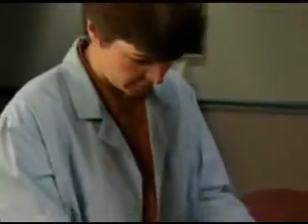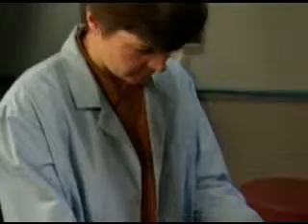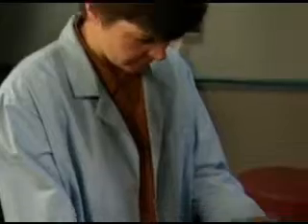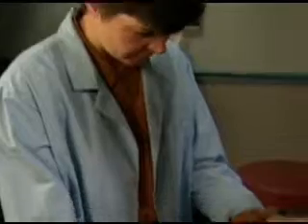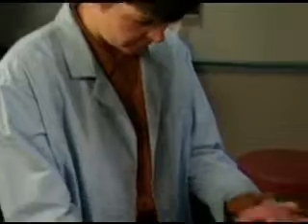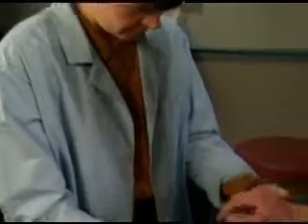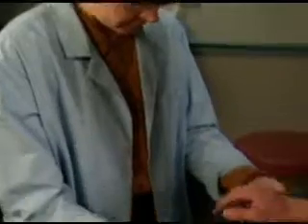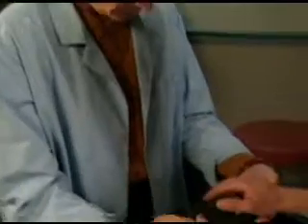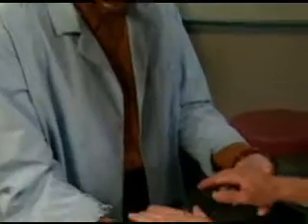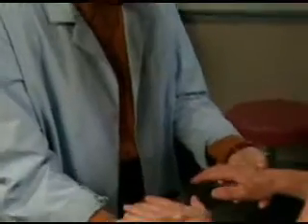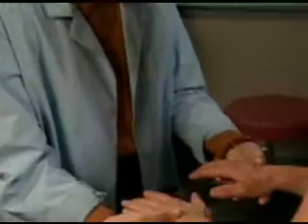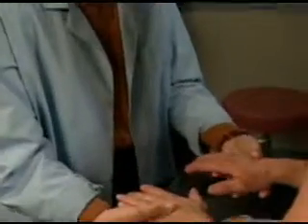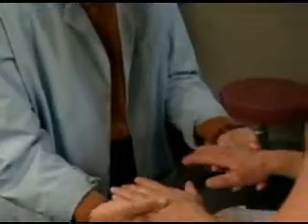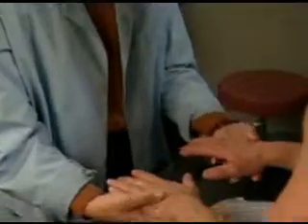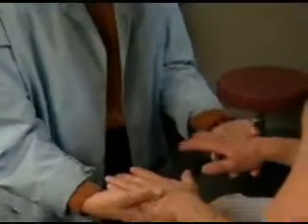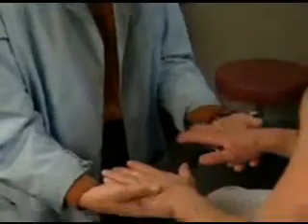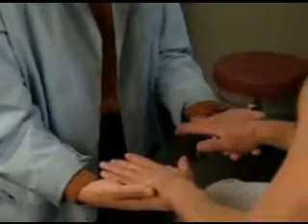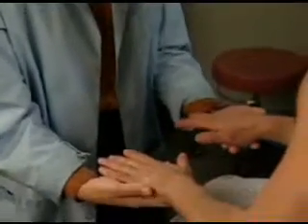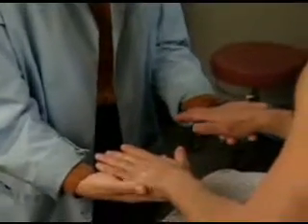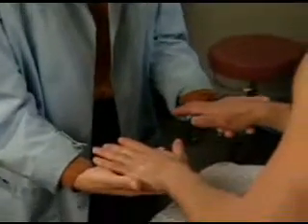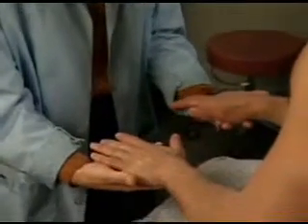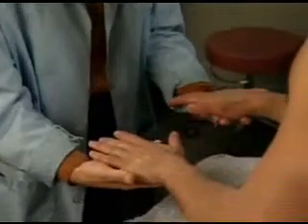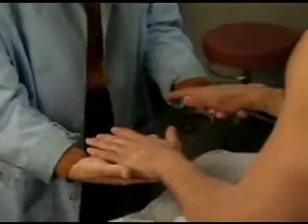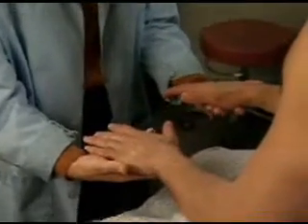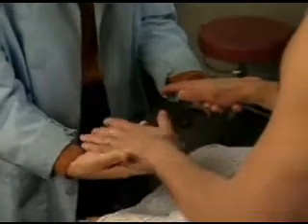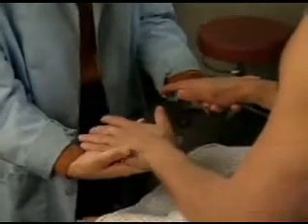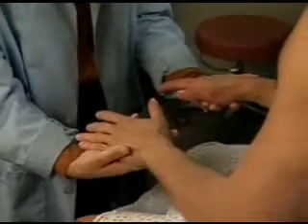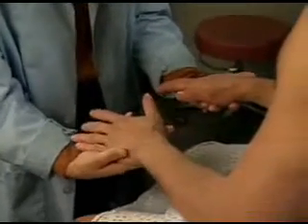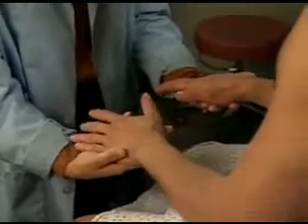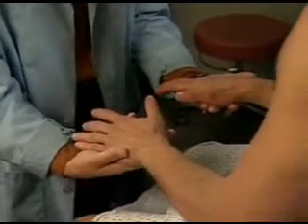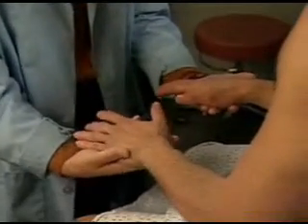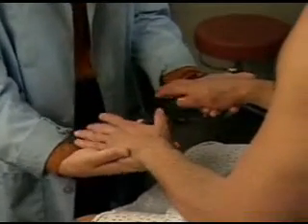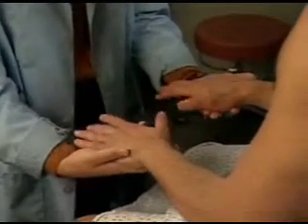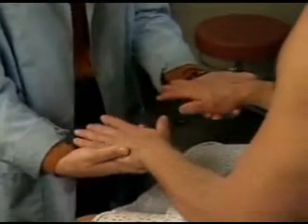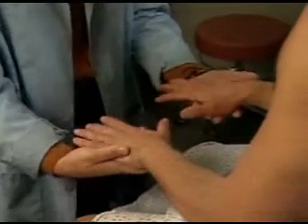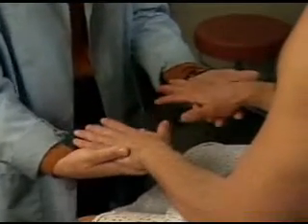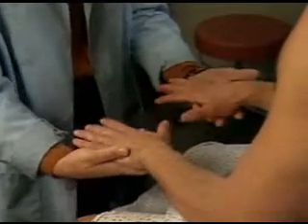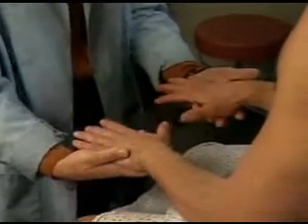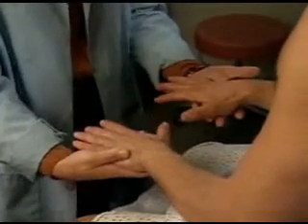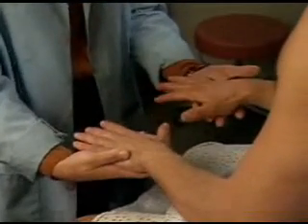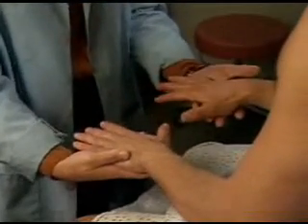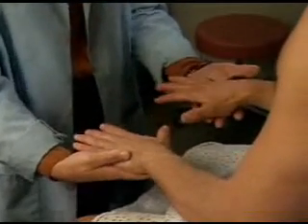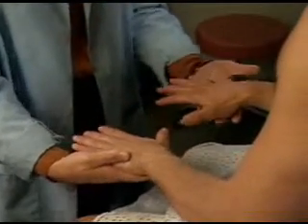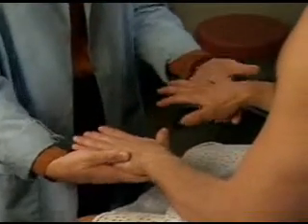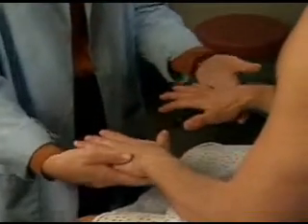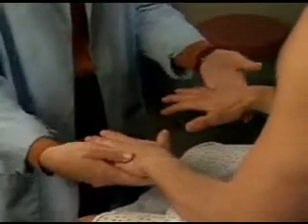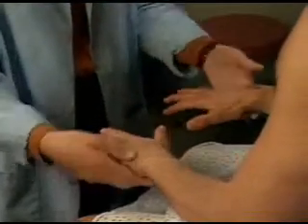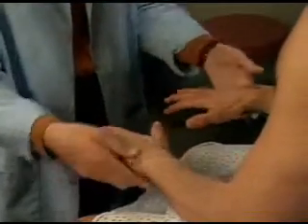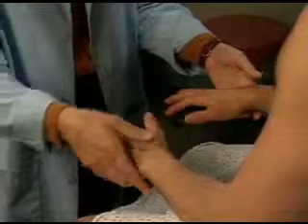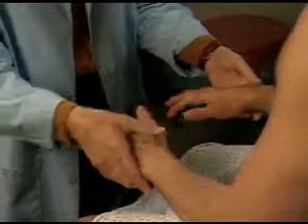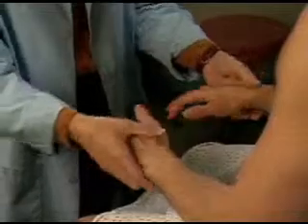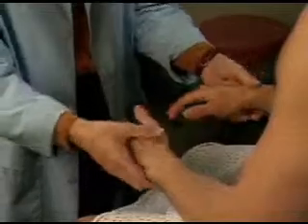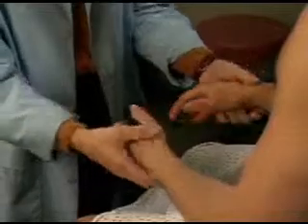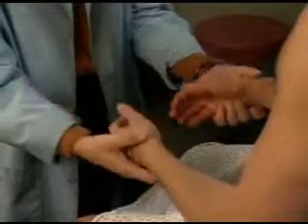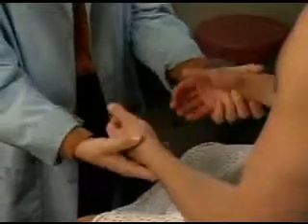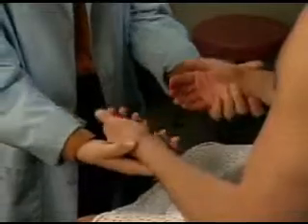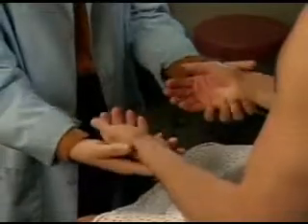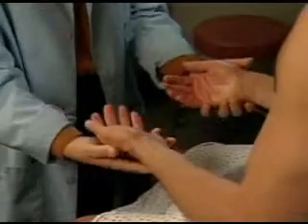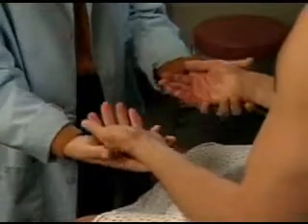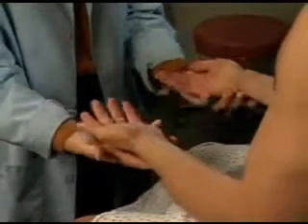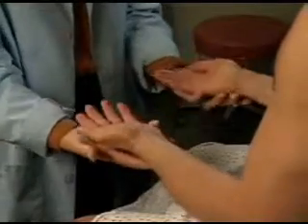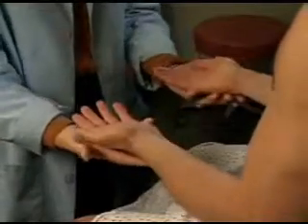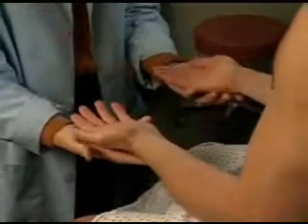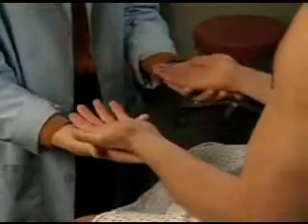Inspect the patient's hands and wrists, noting any swelling, redness, nodules, deformities, or muscular atrophy.